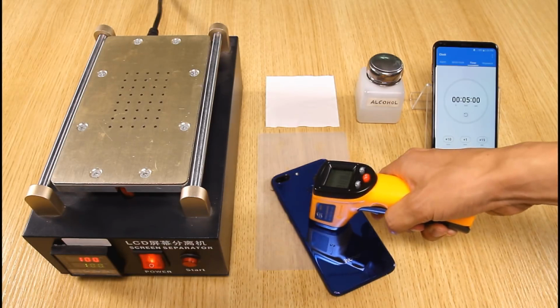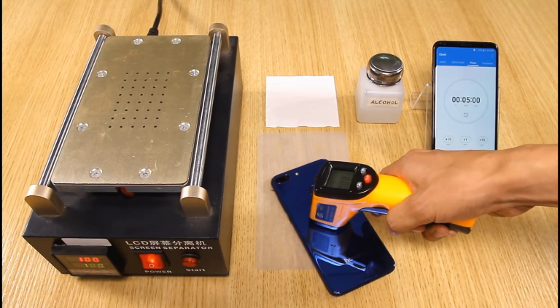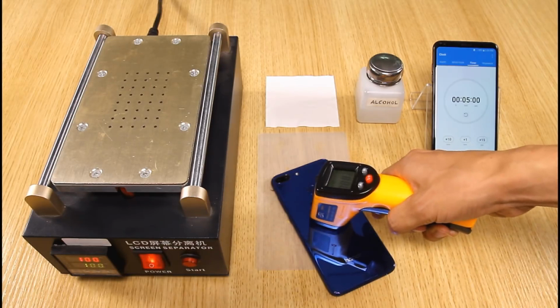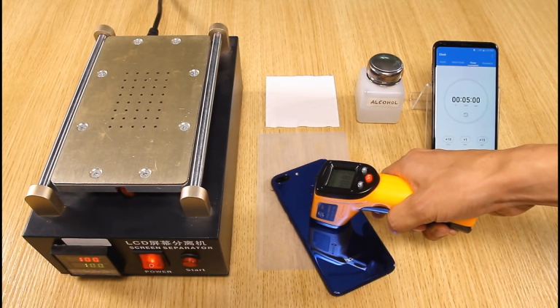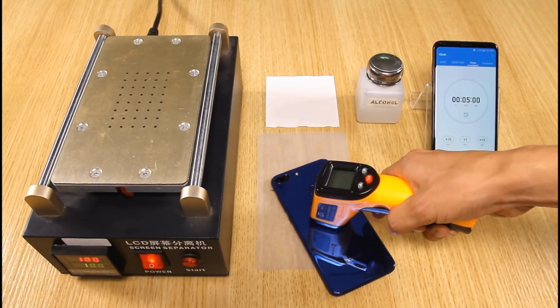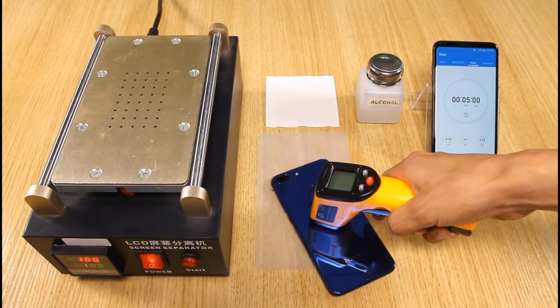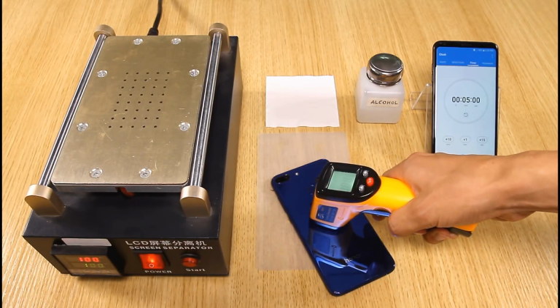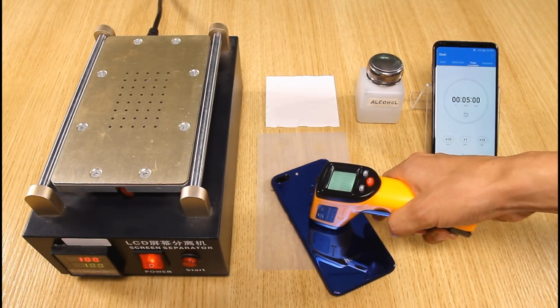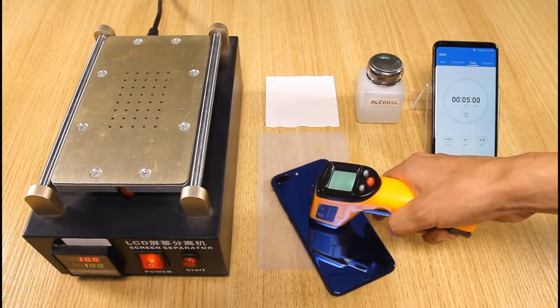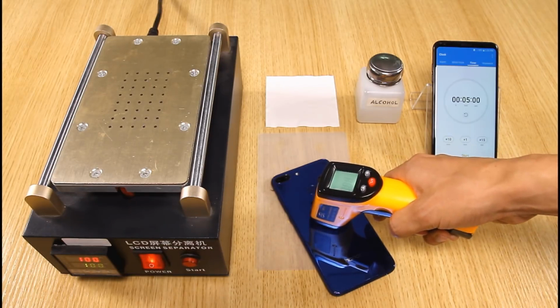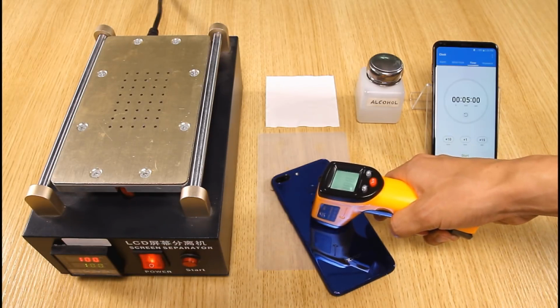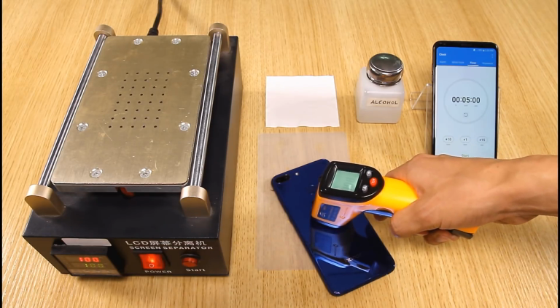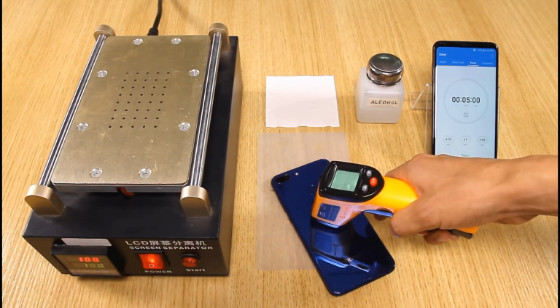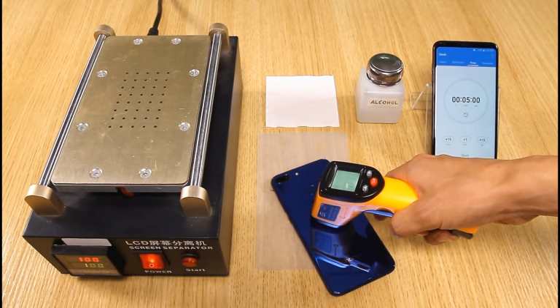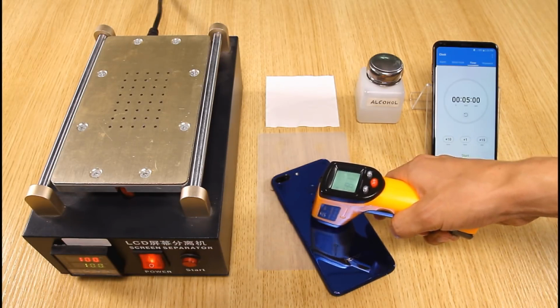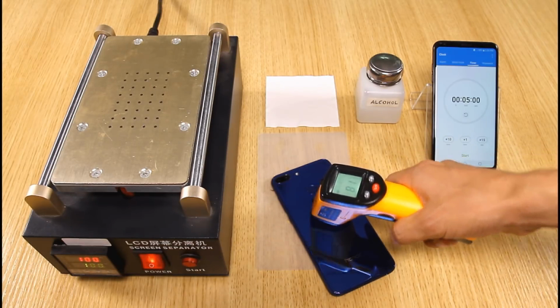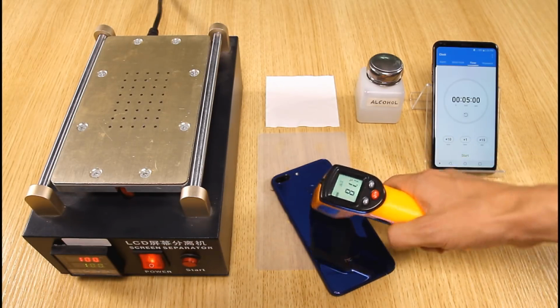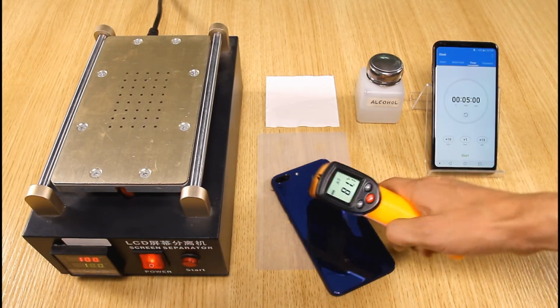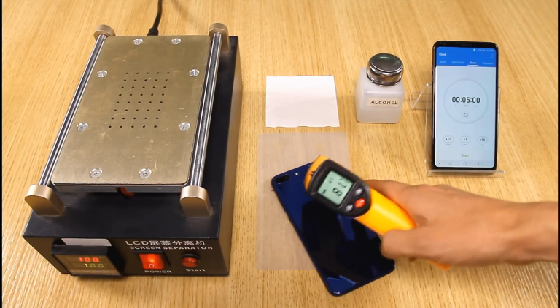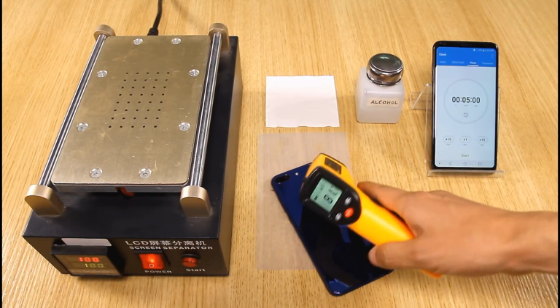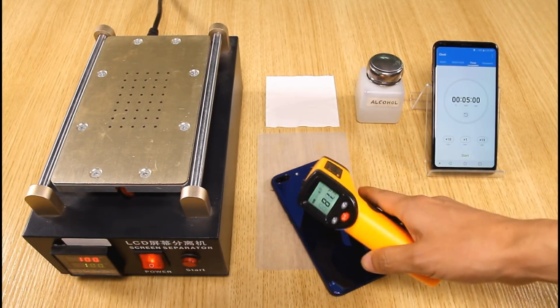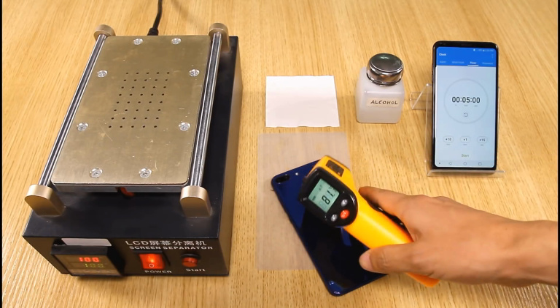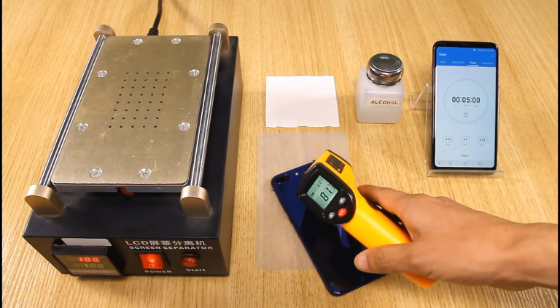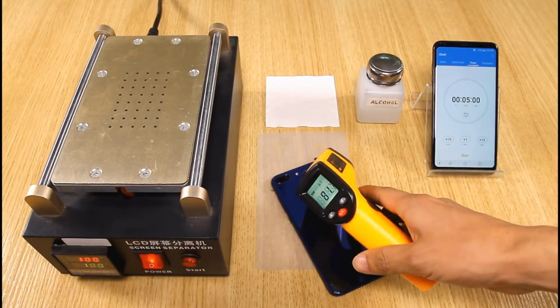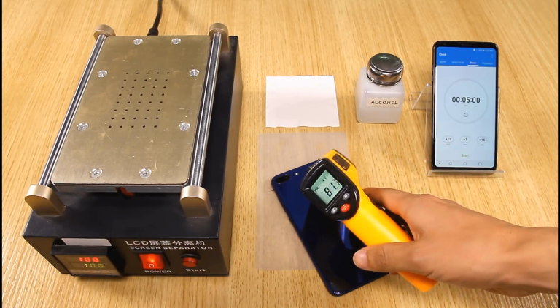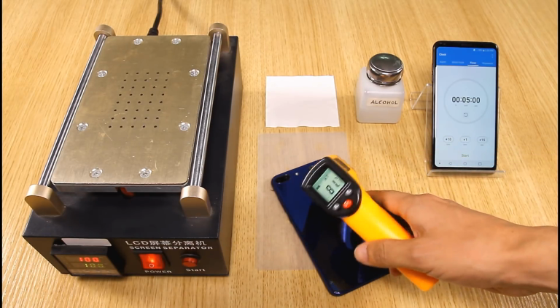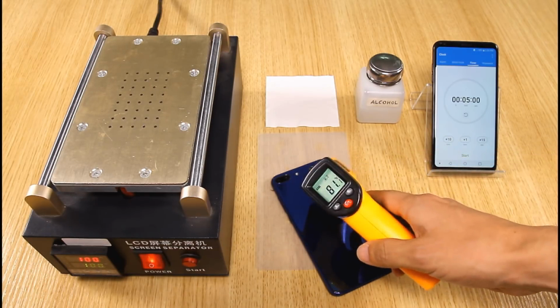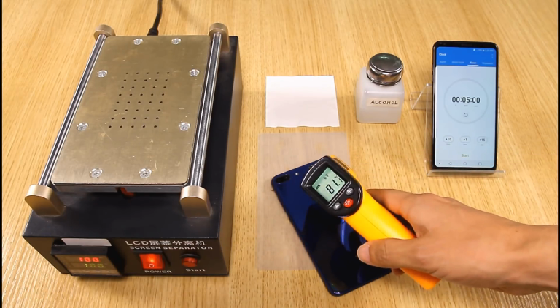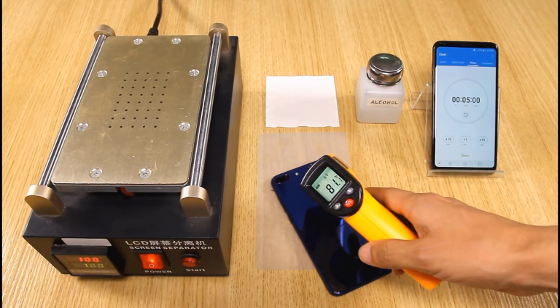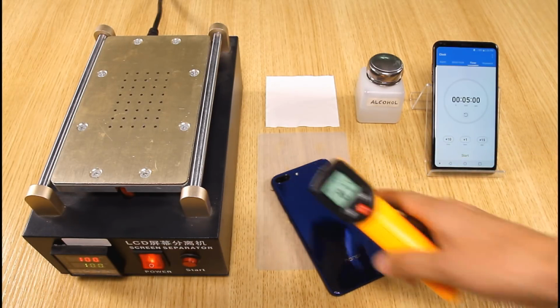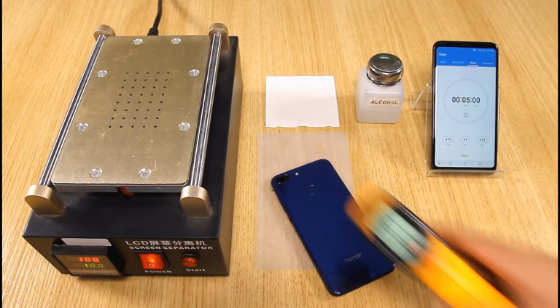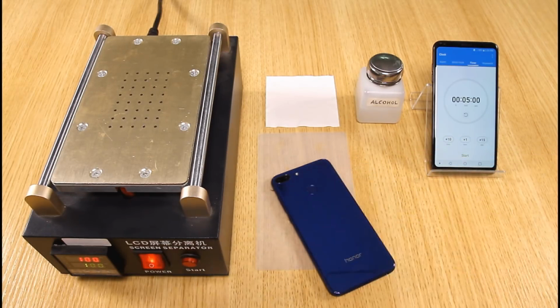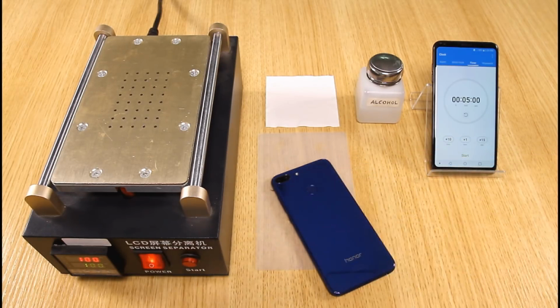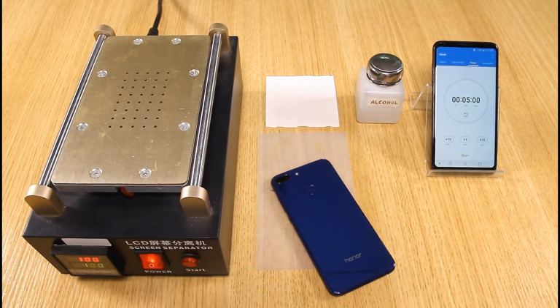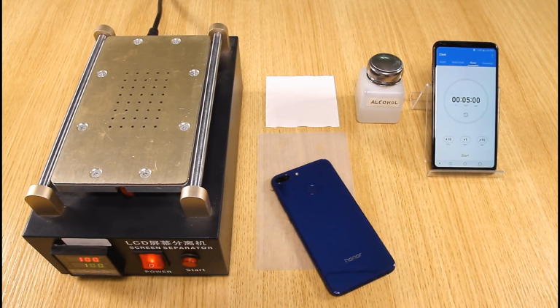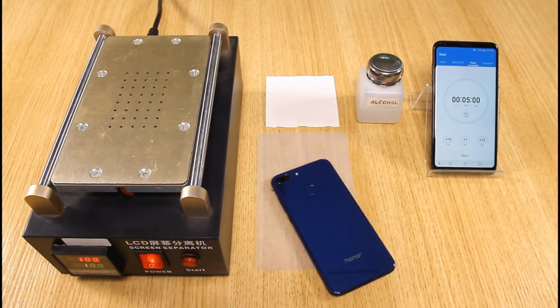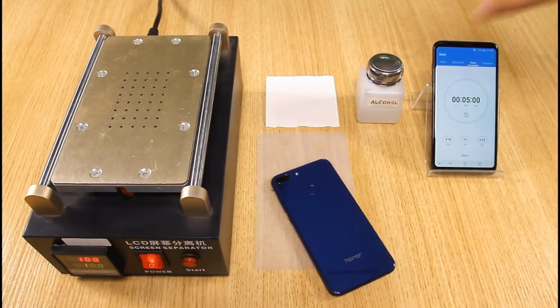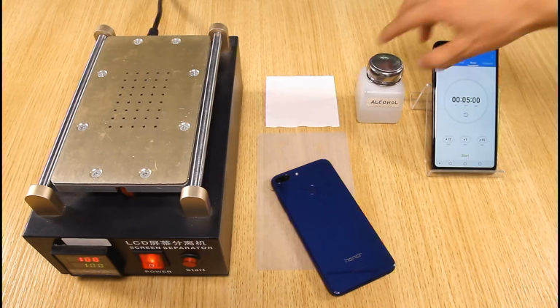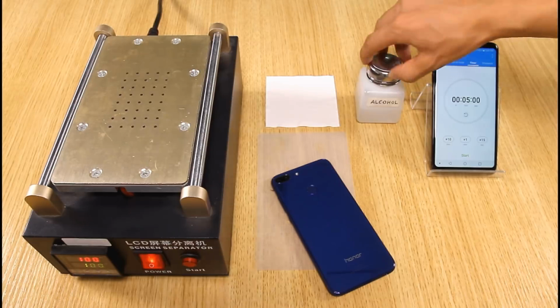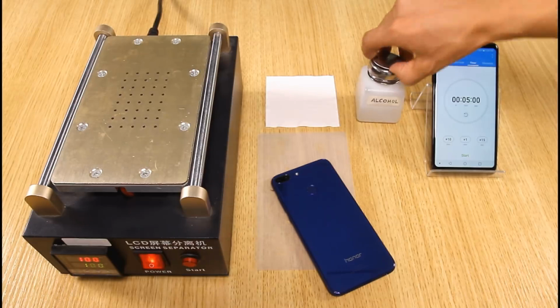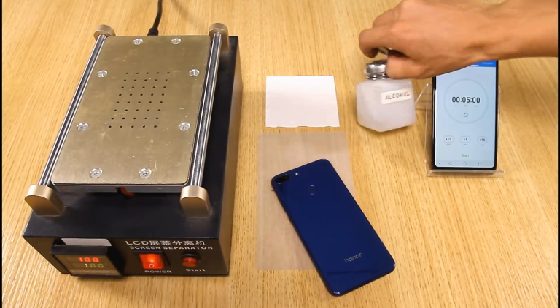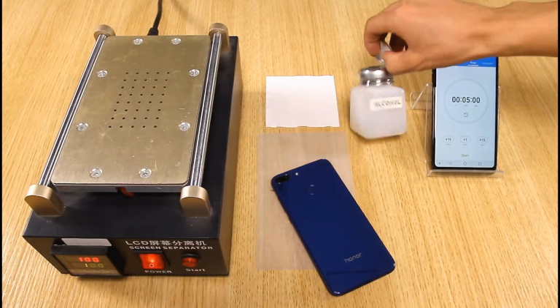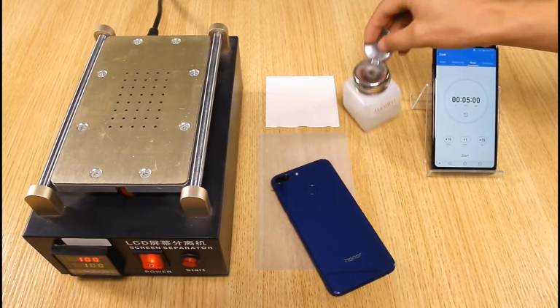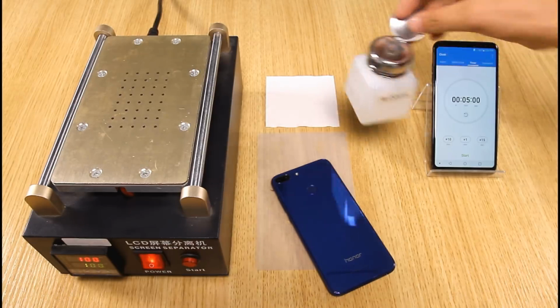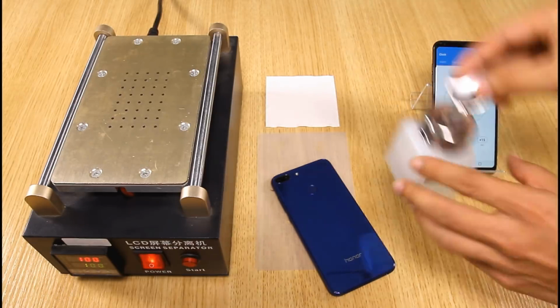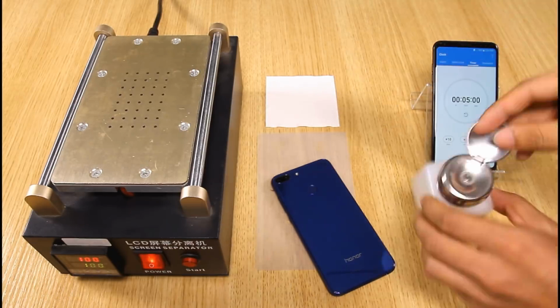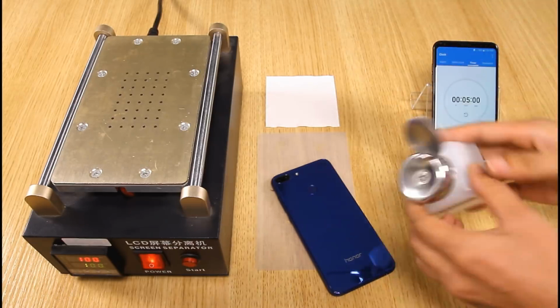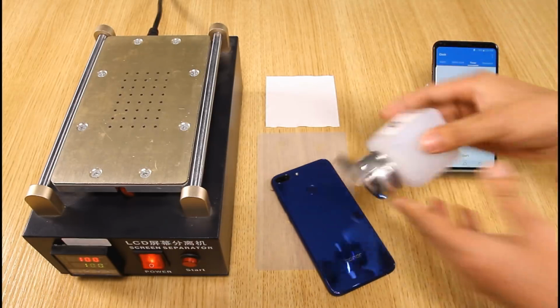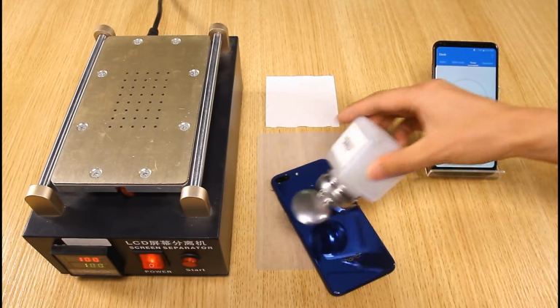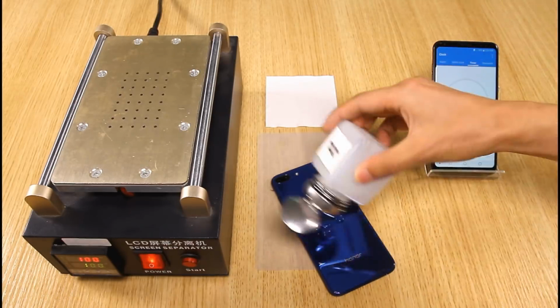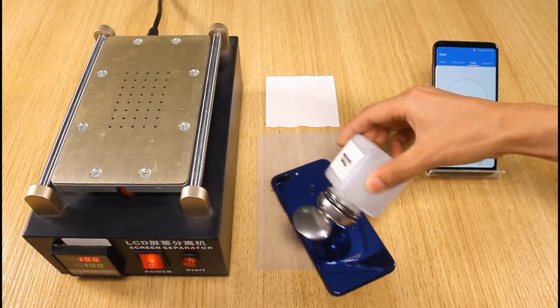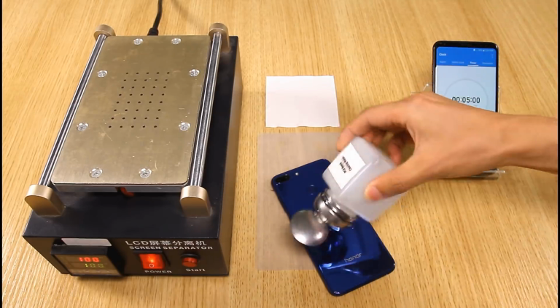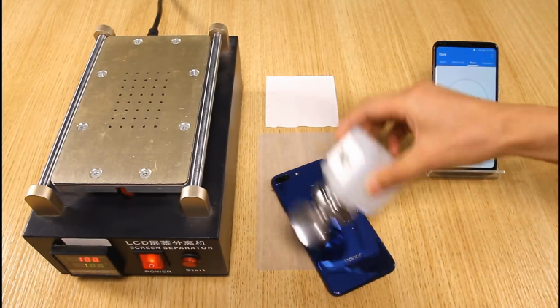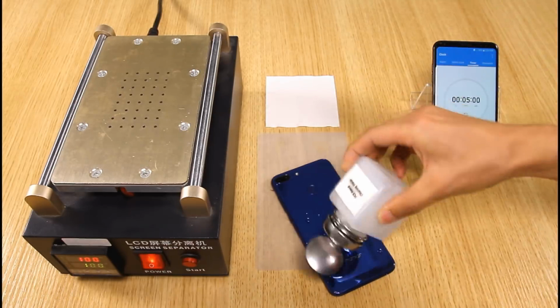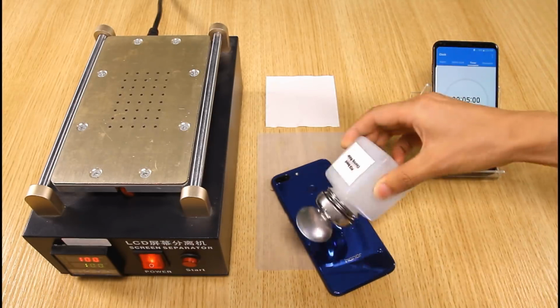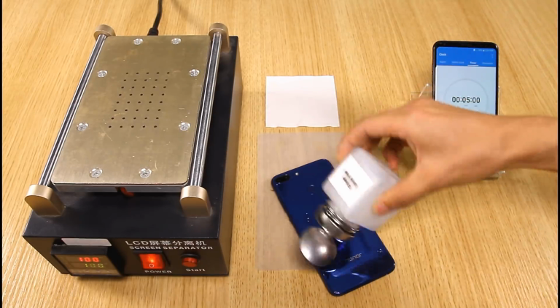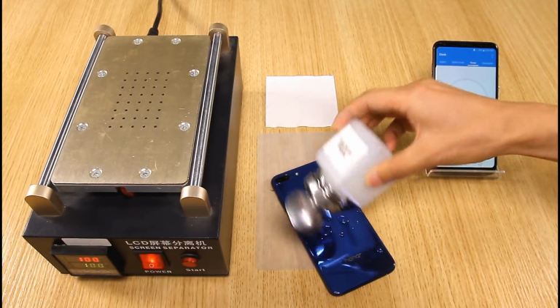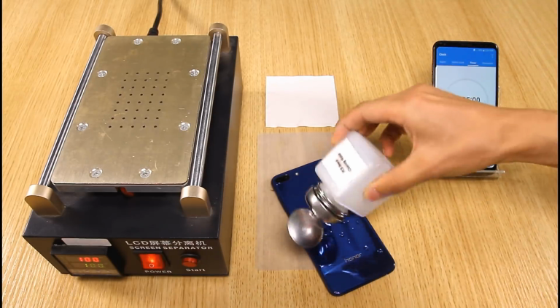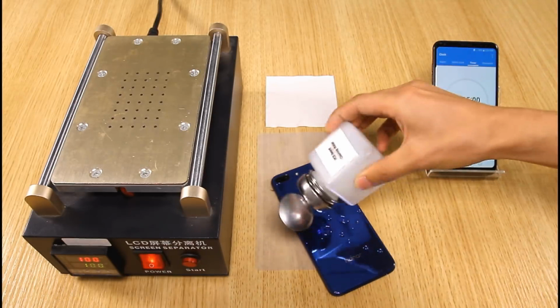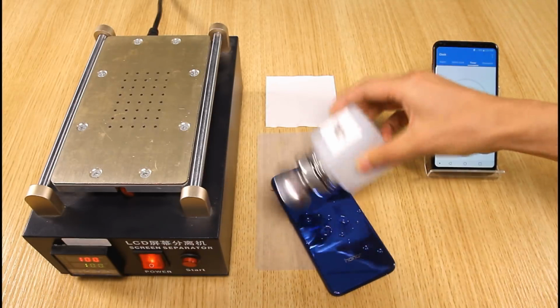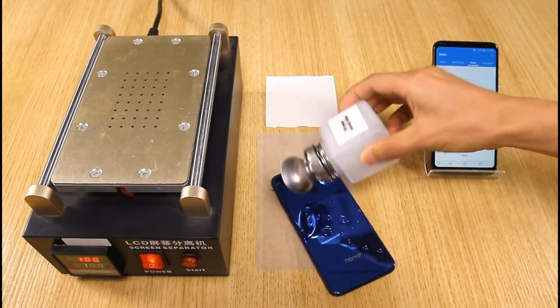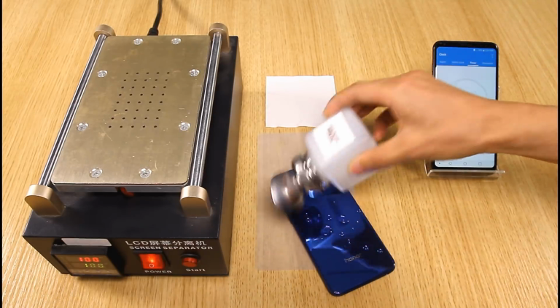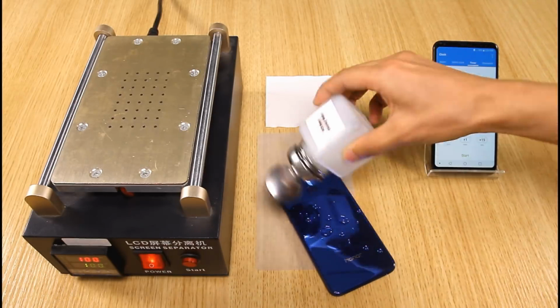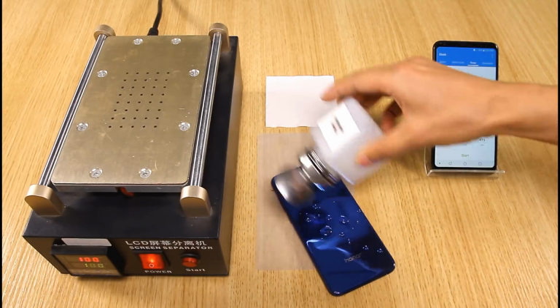The back cover temperature is 81.1 degrees Celsius. I need some alcohol to cool down the phone as soon as possible.